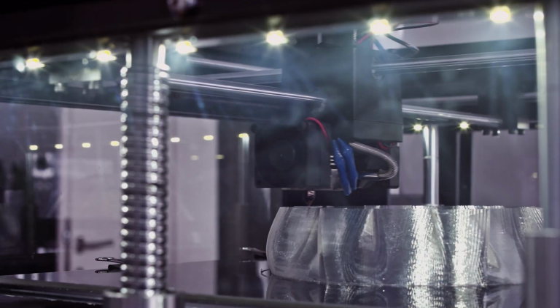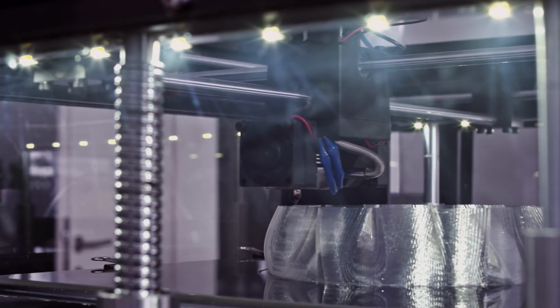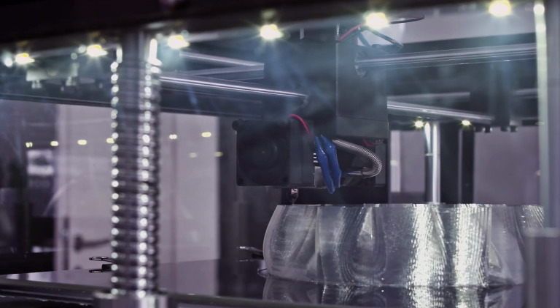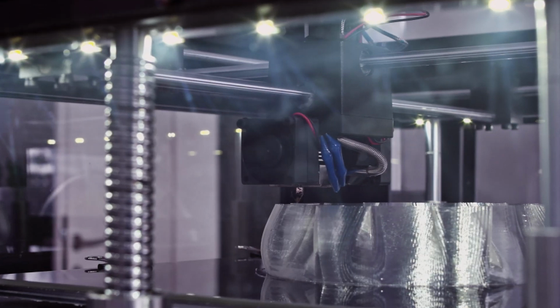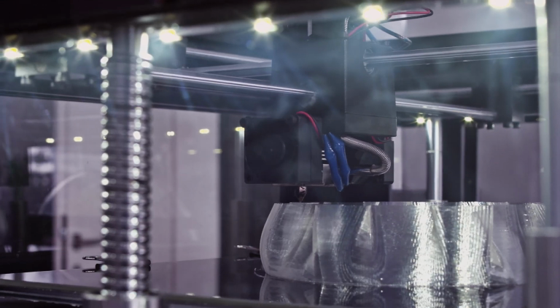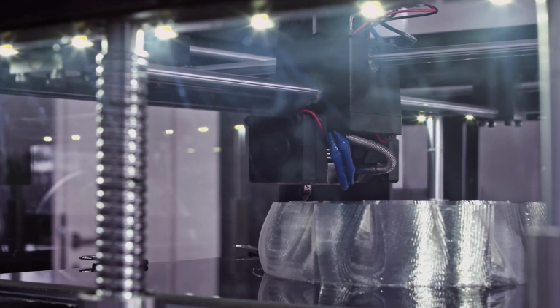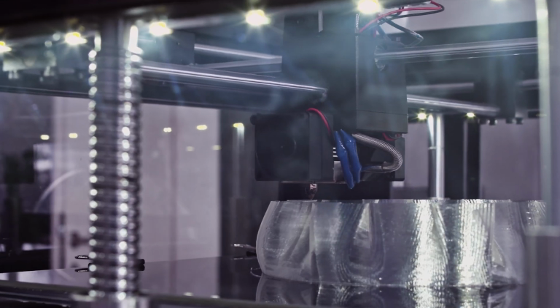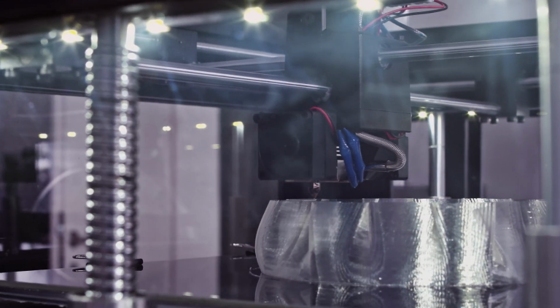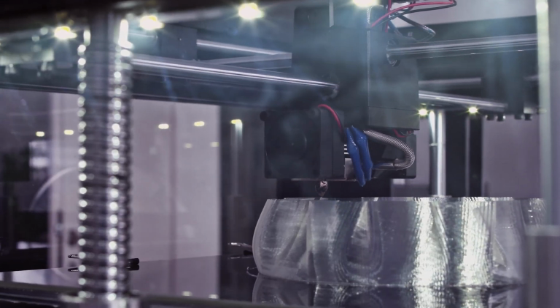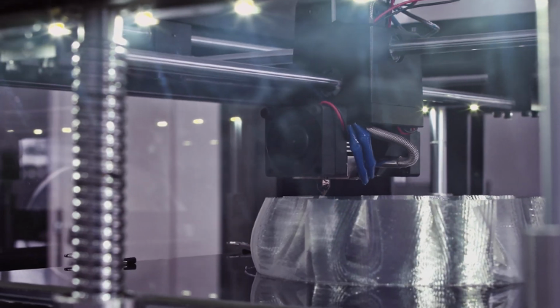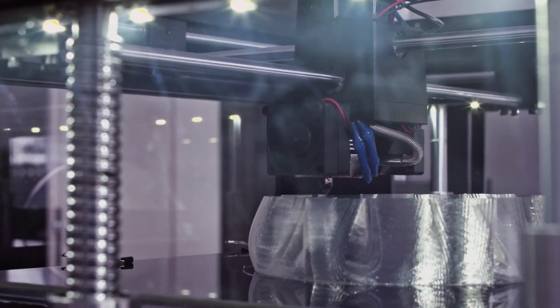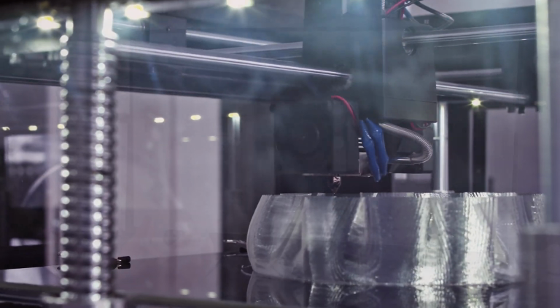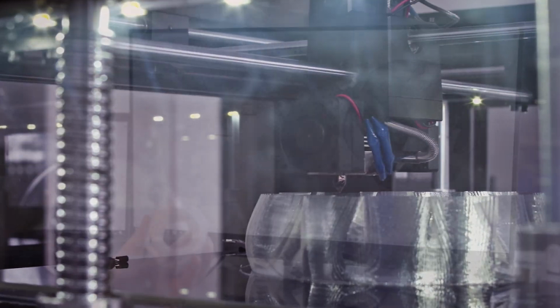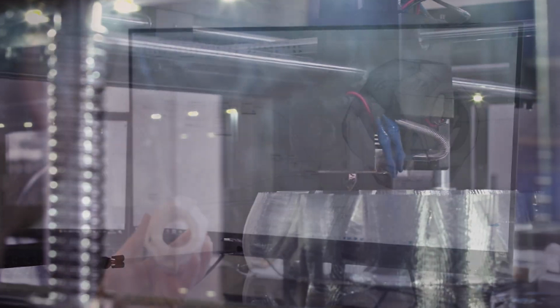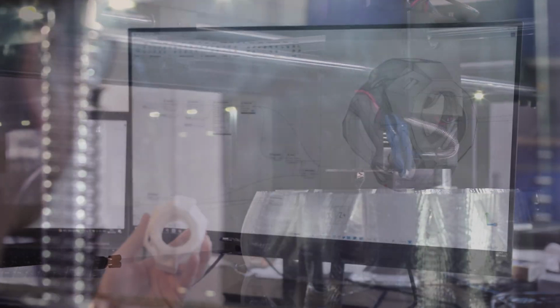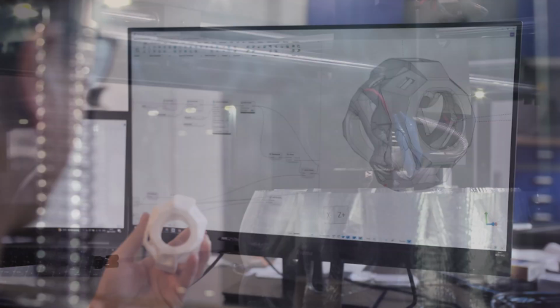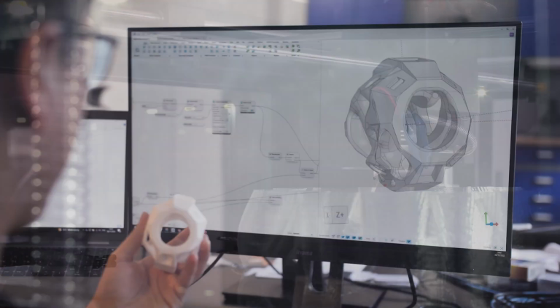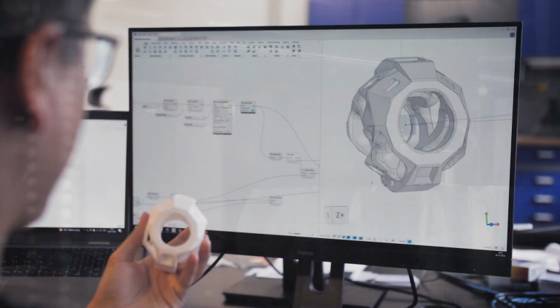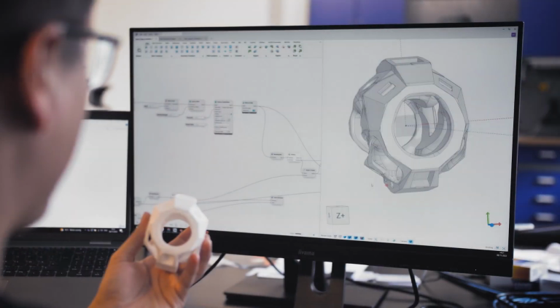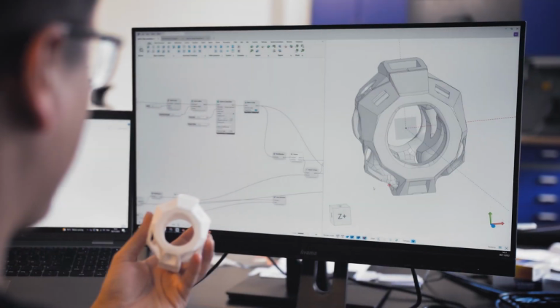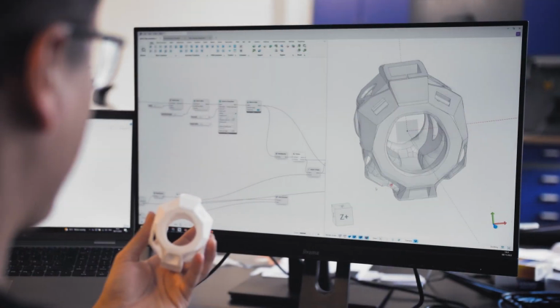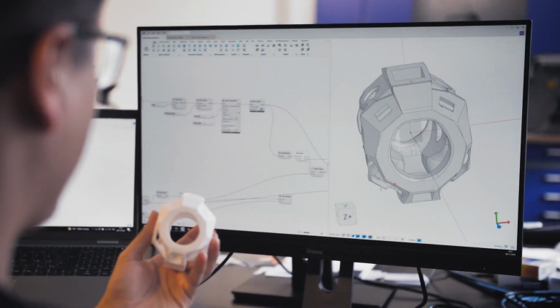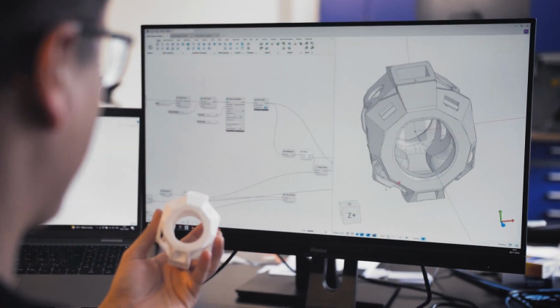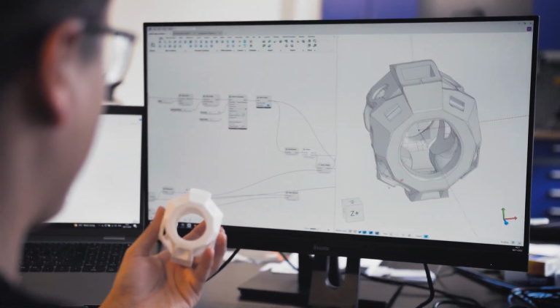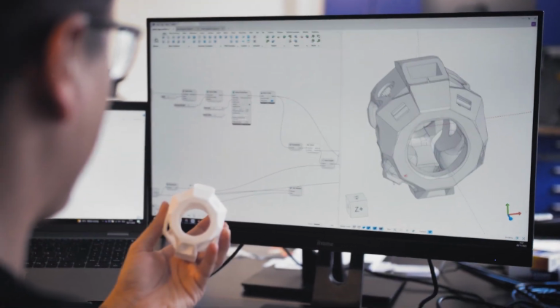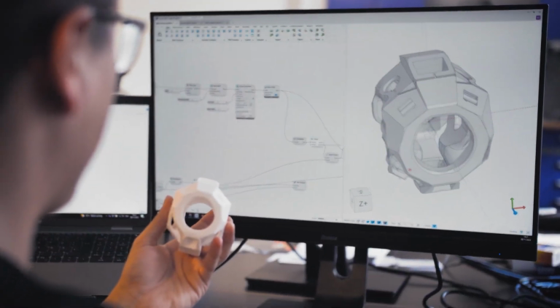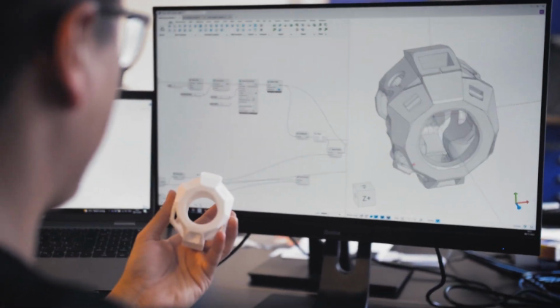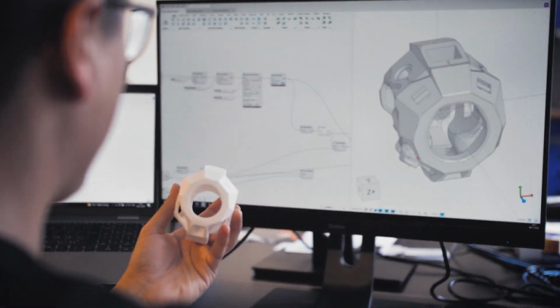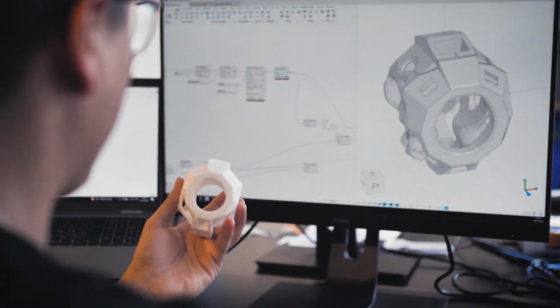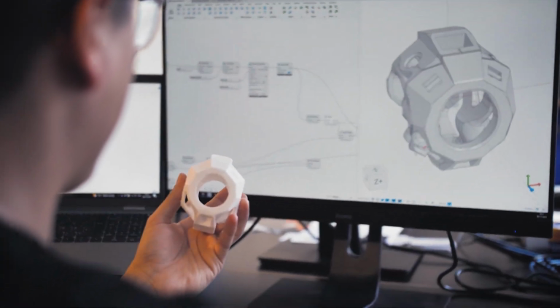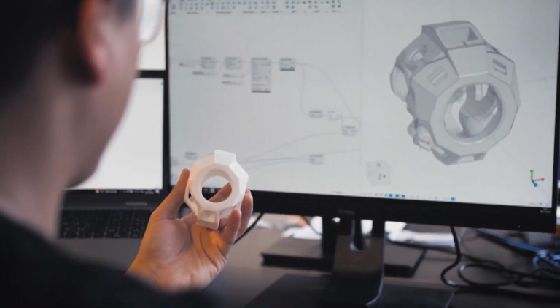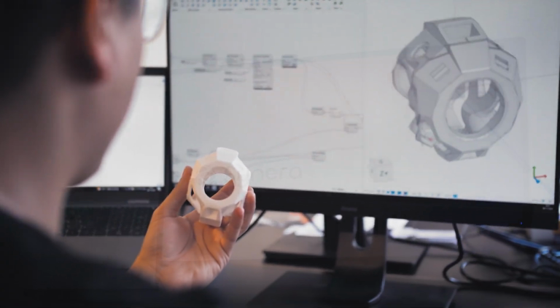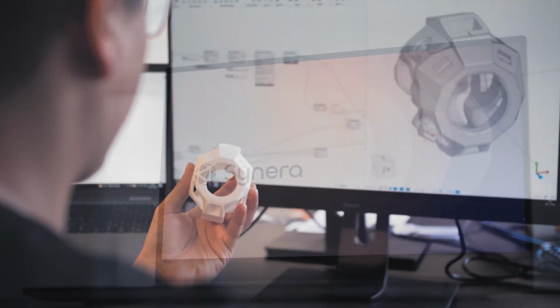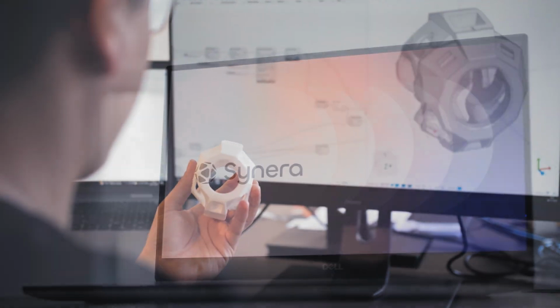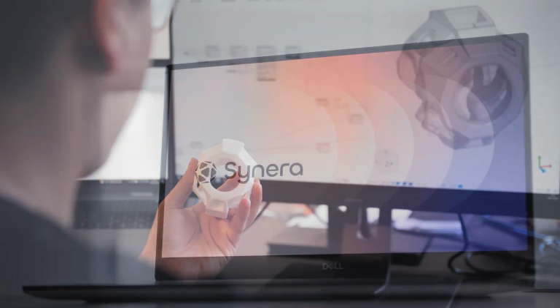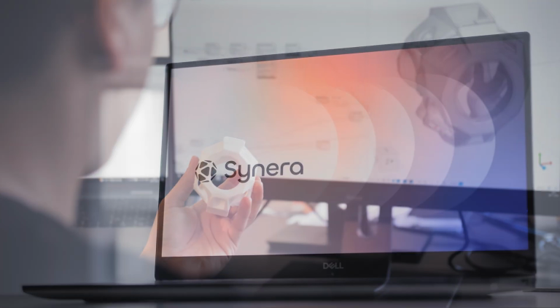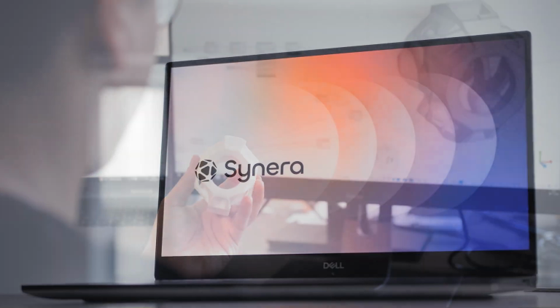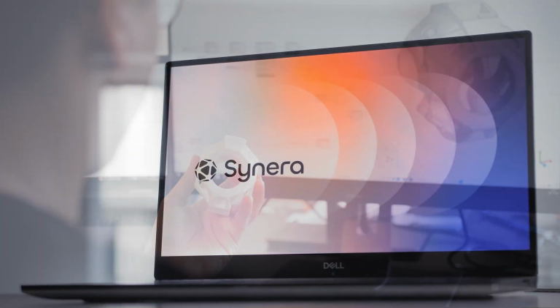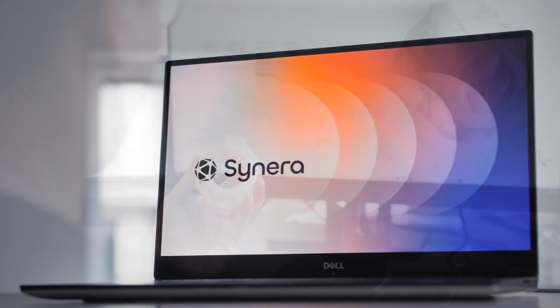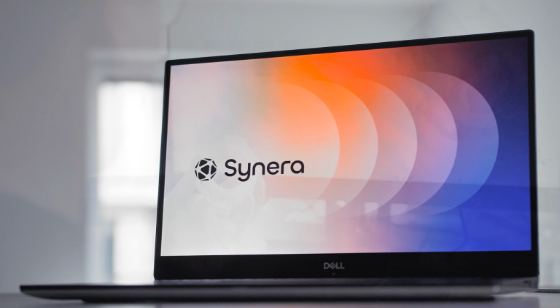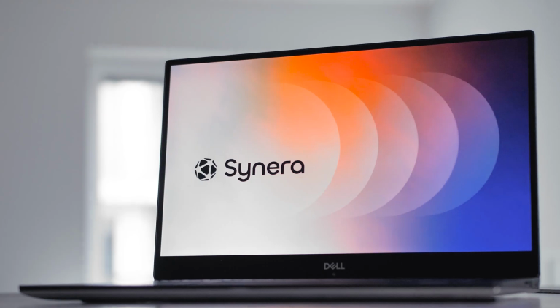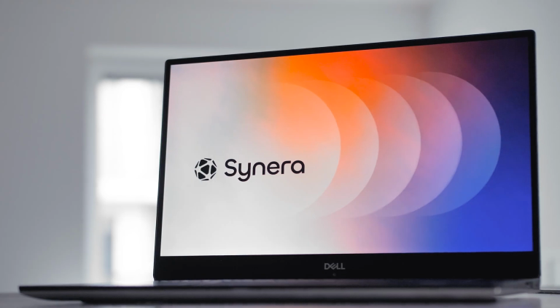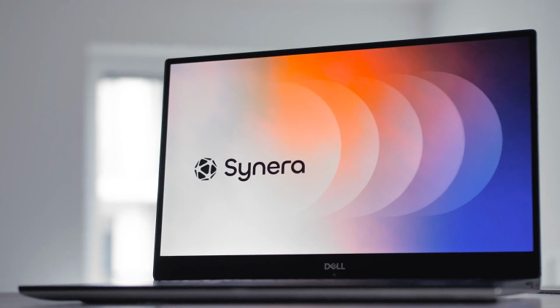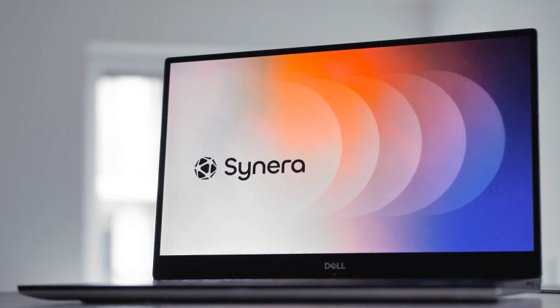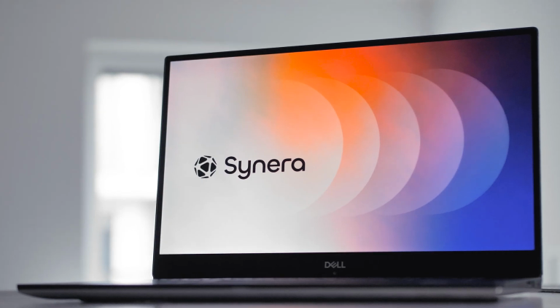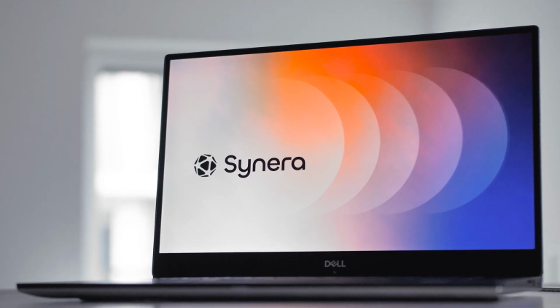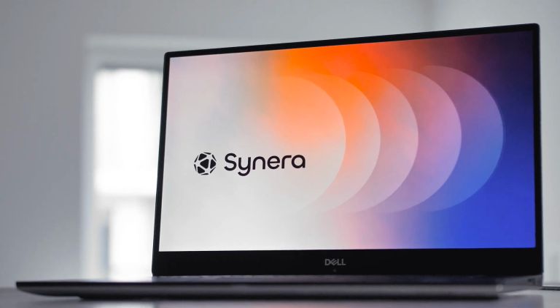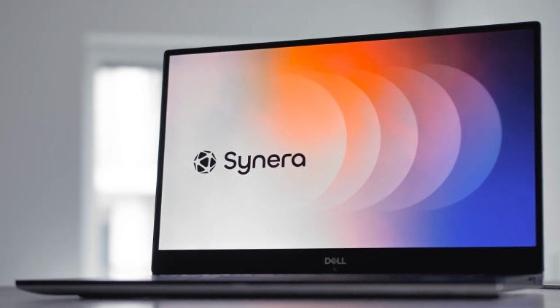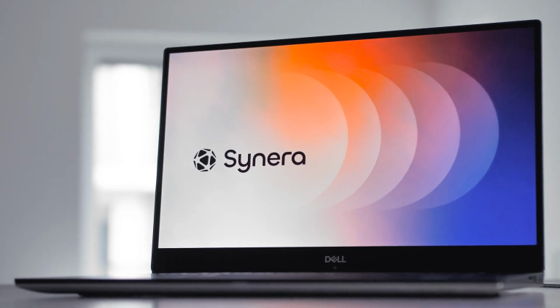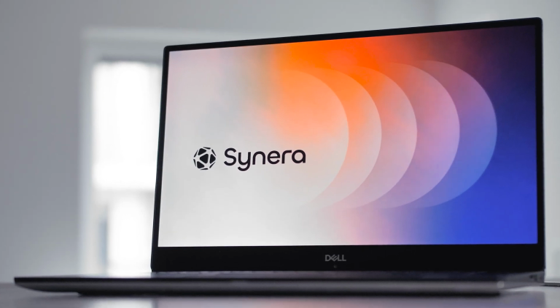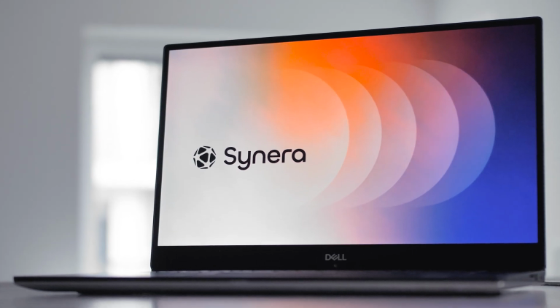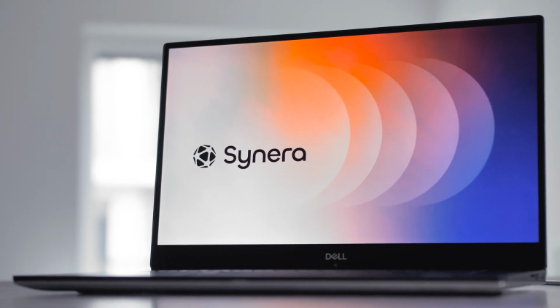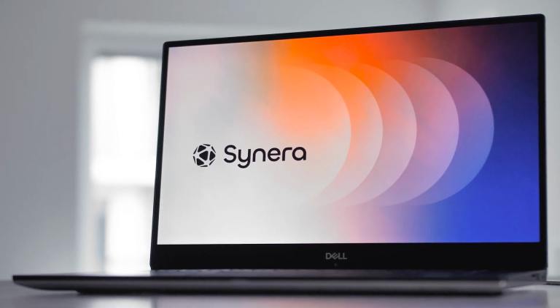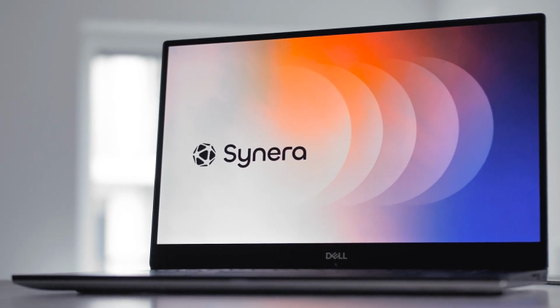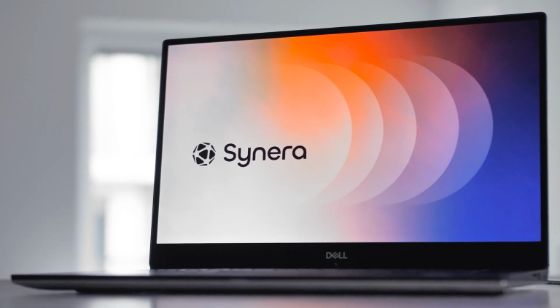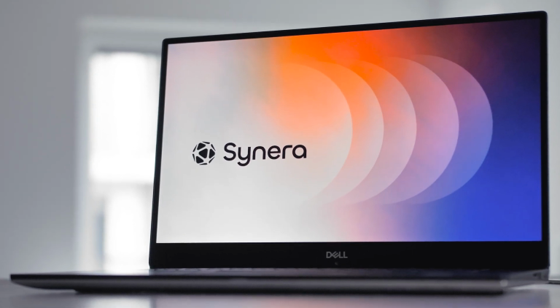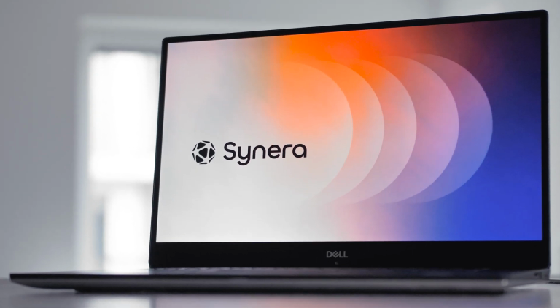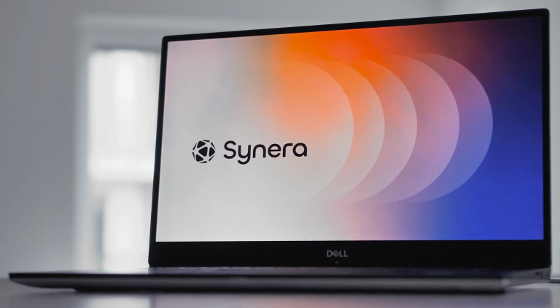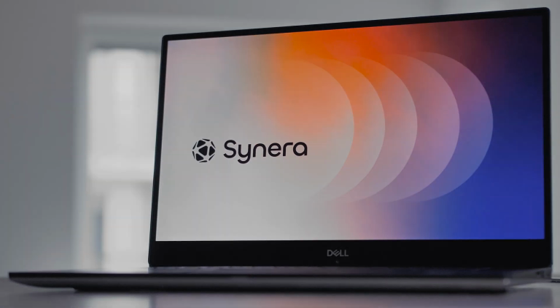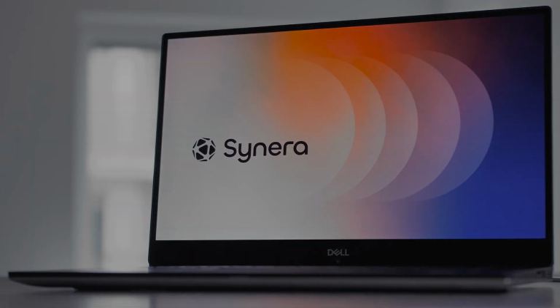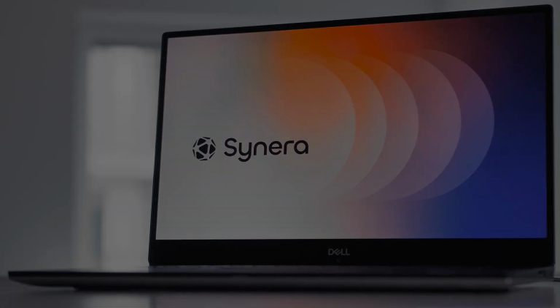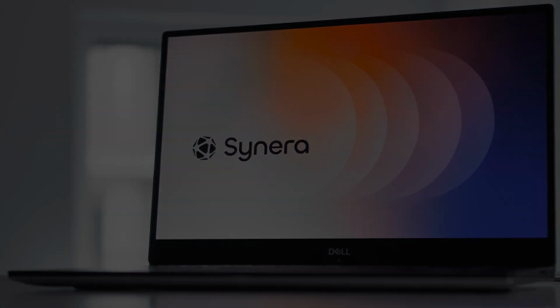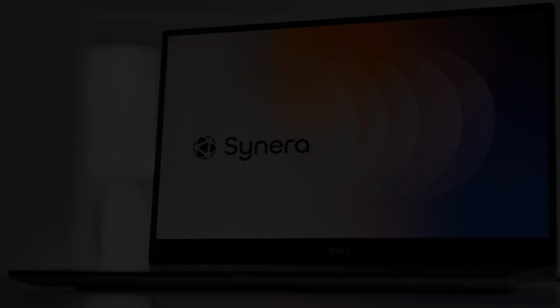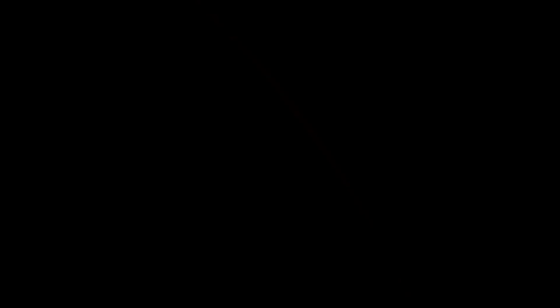The automation of recurring engineering work — that is a game changer that will impact the way customers can be served with satellite and space assets.